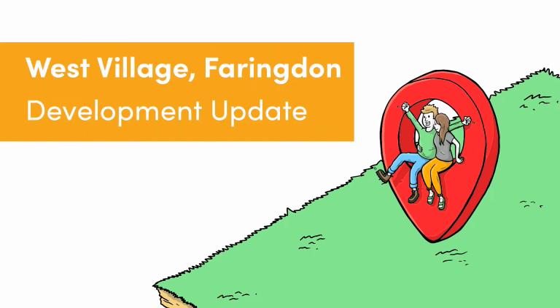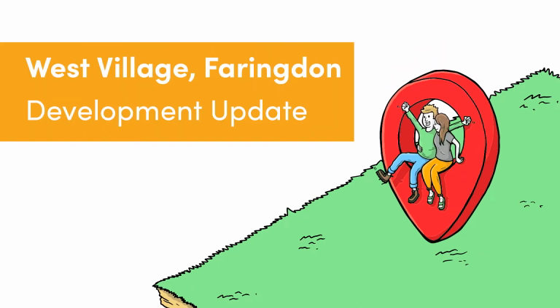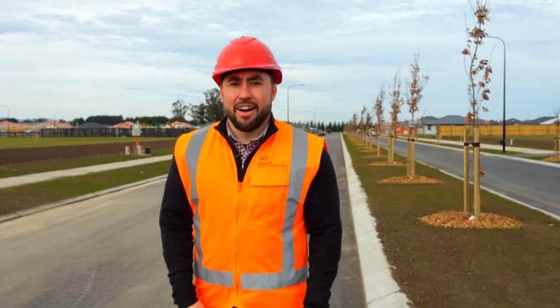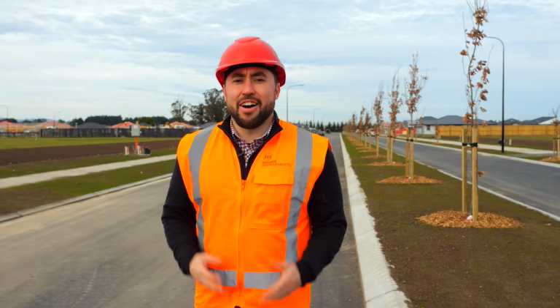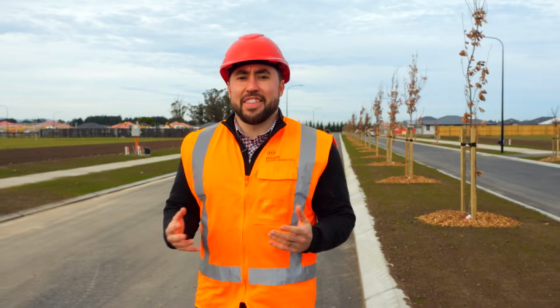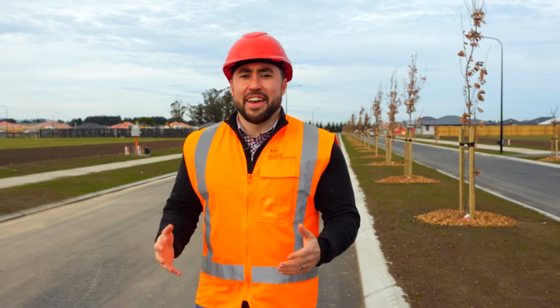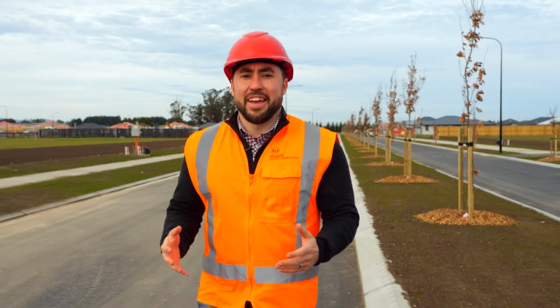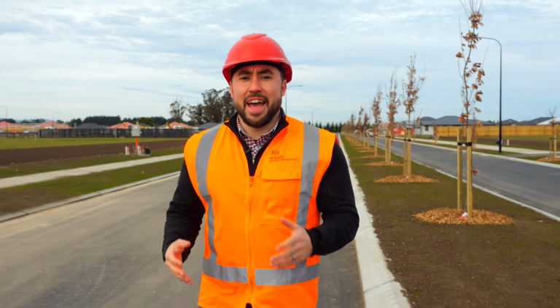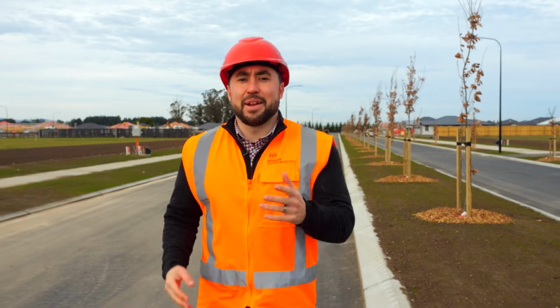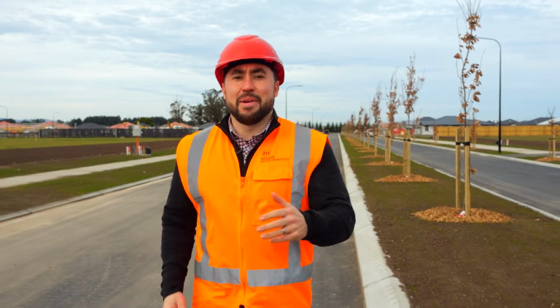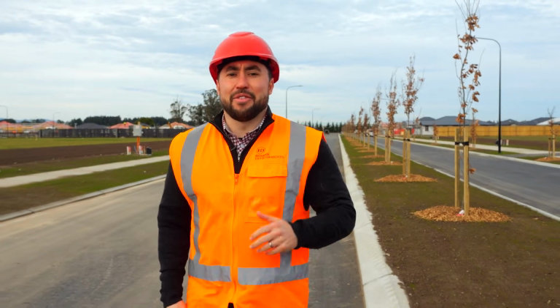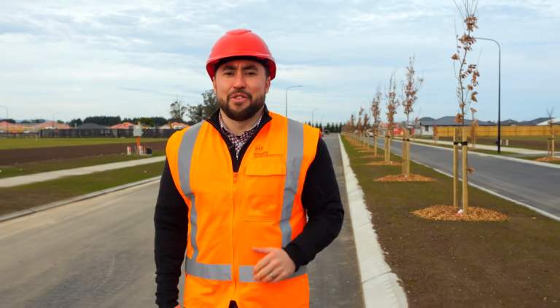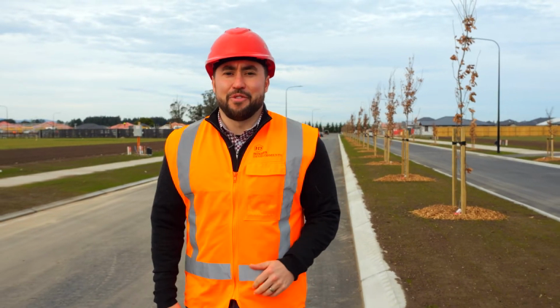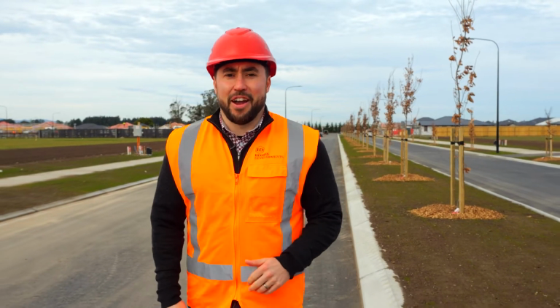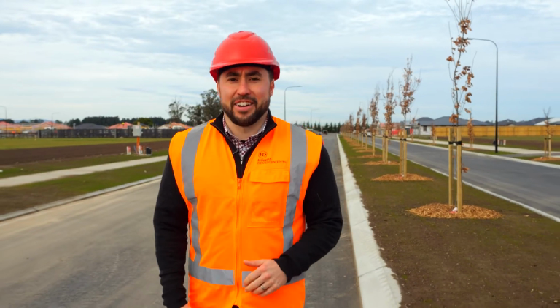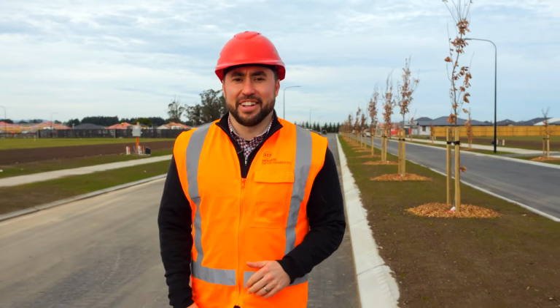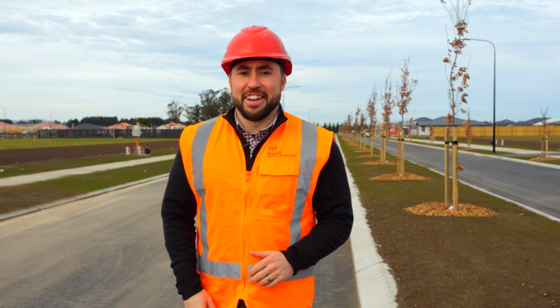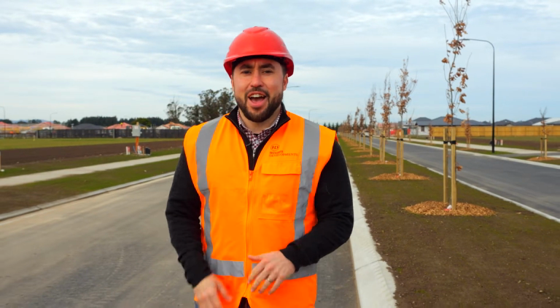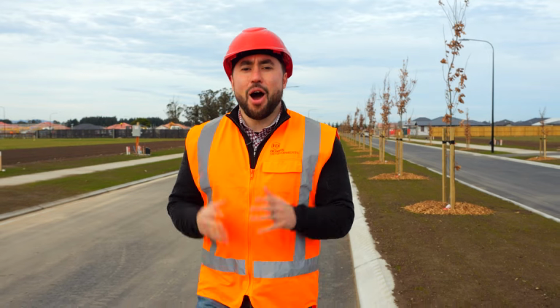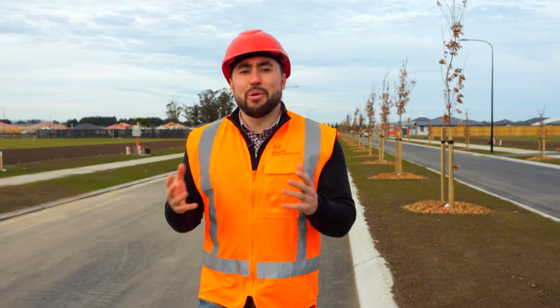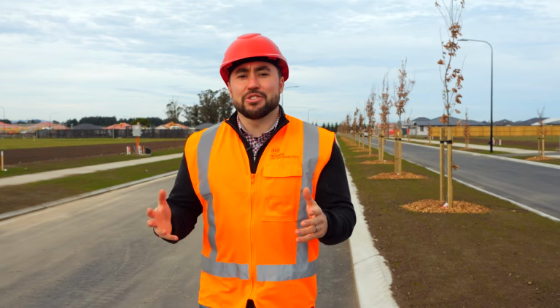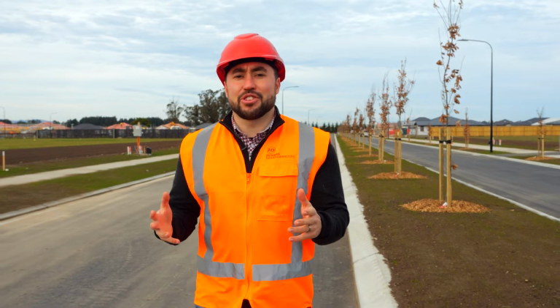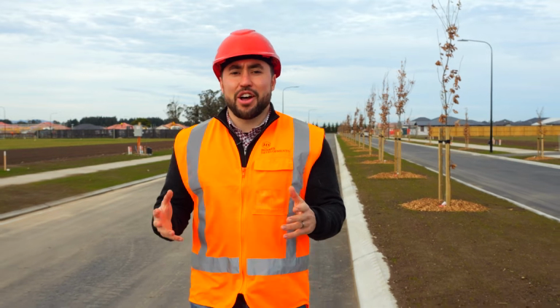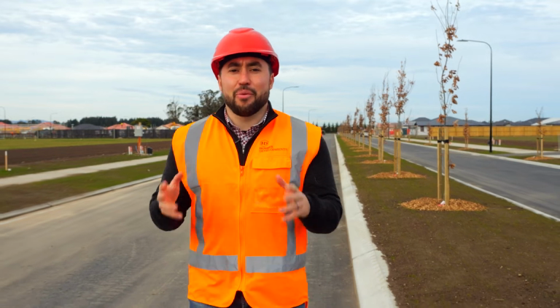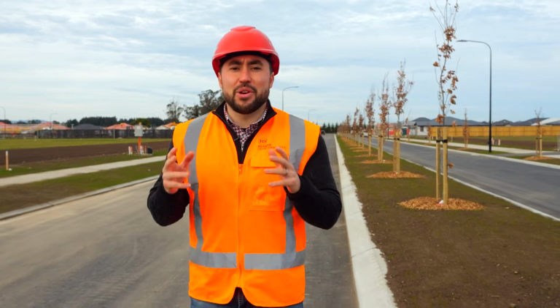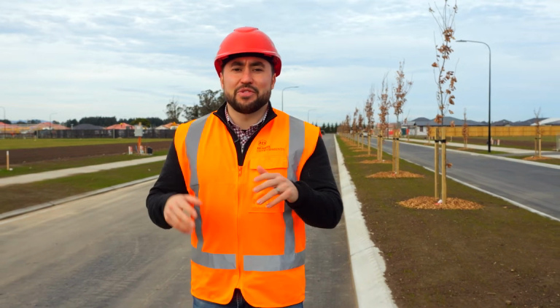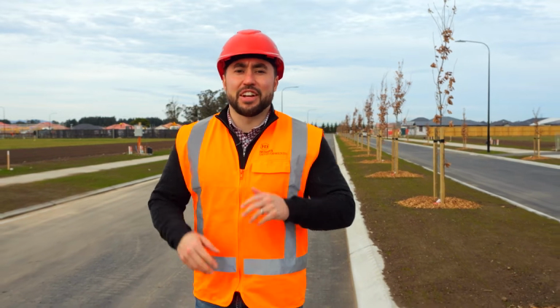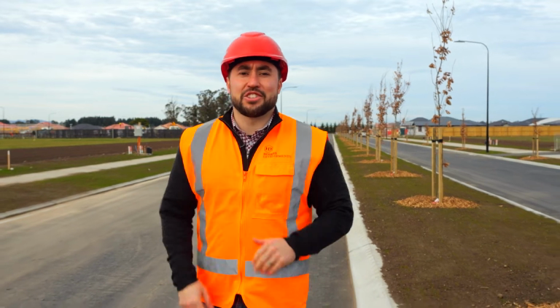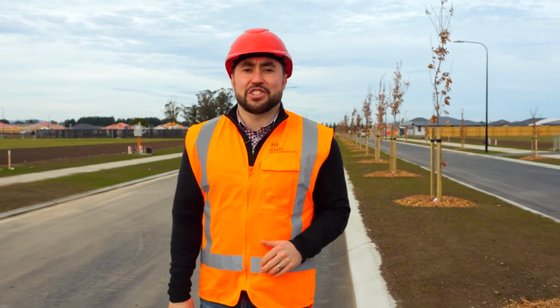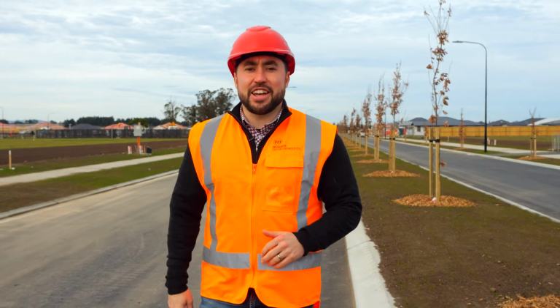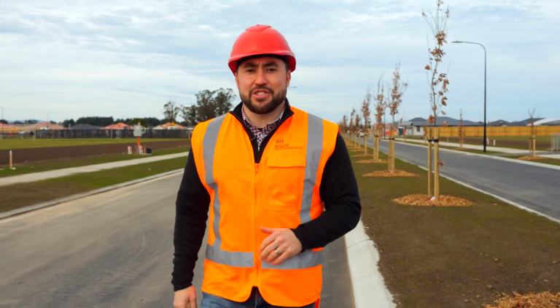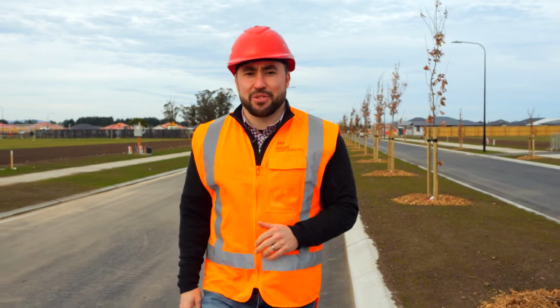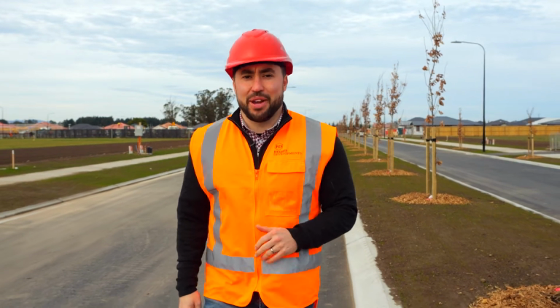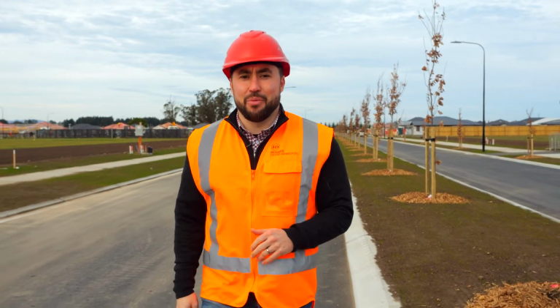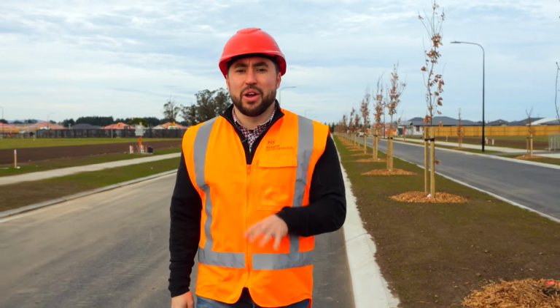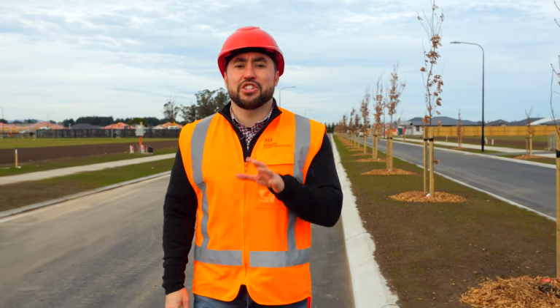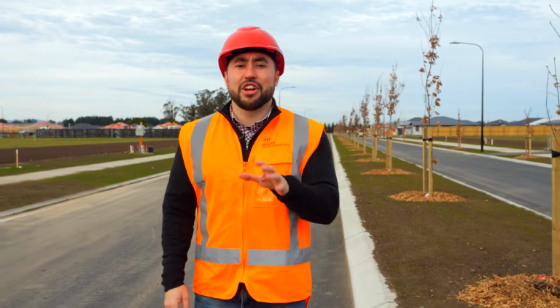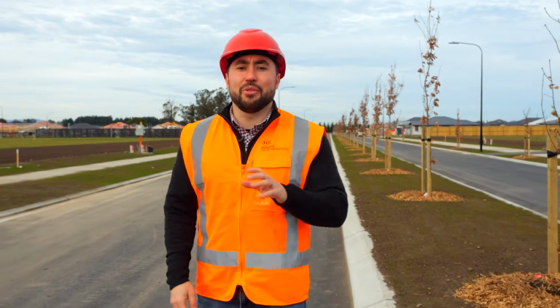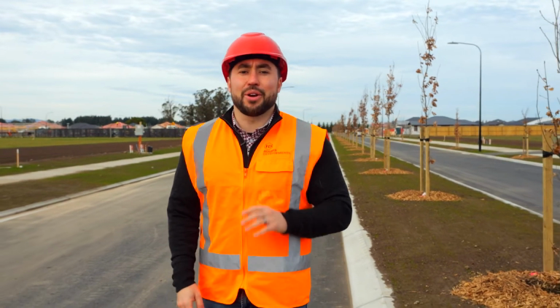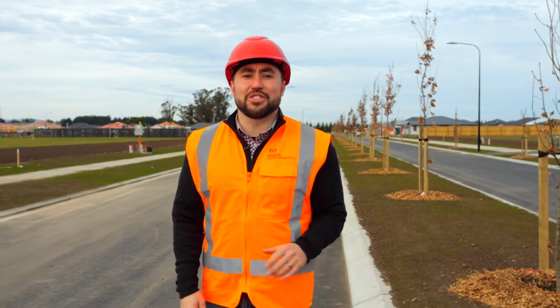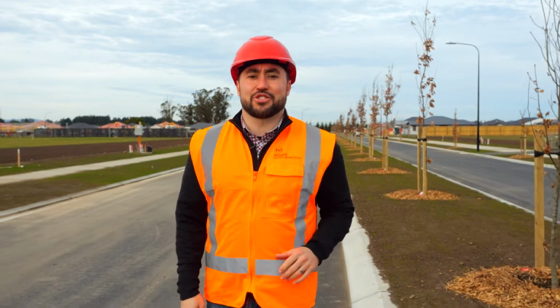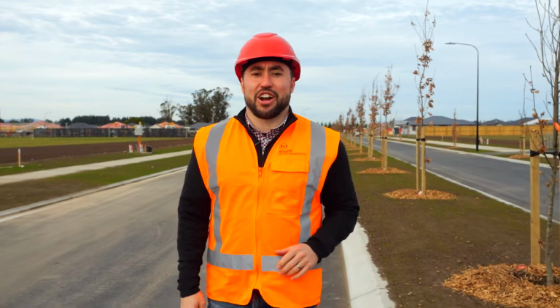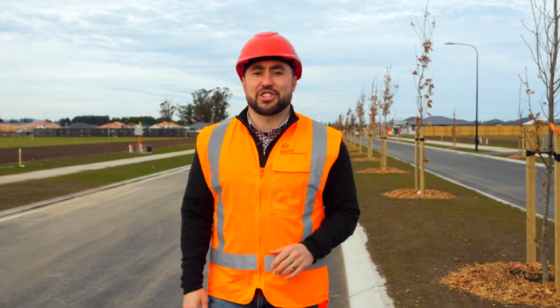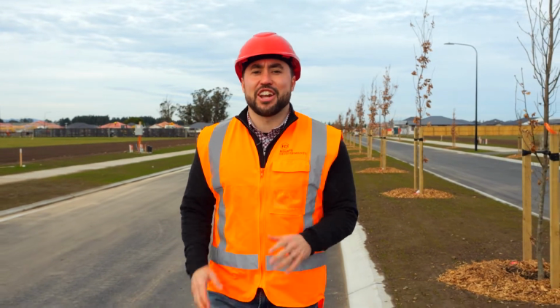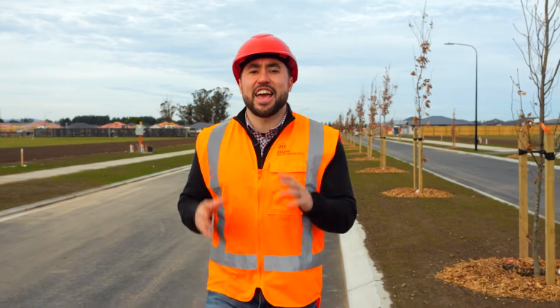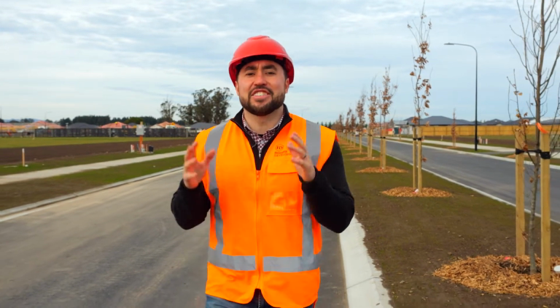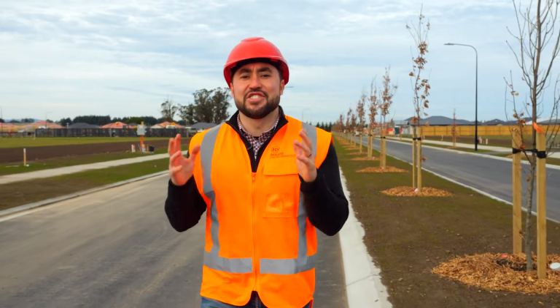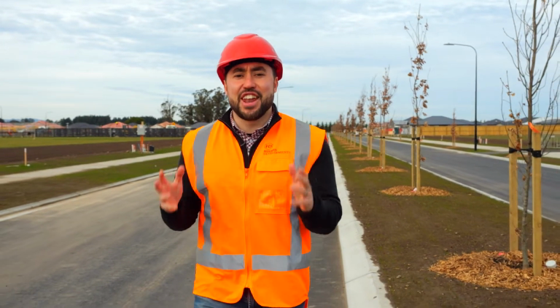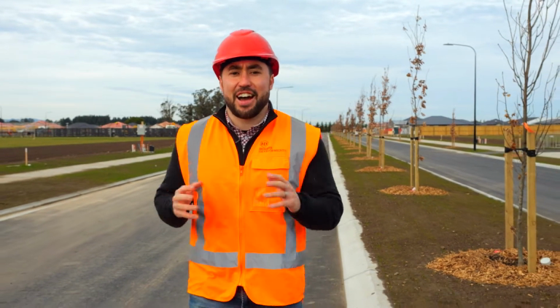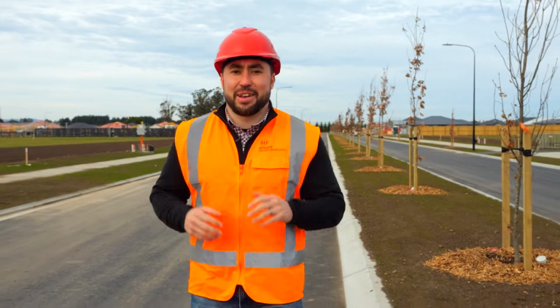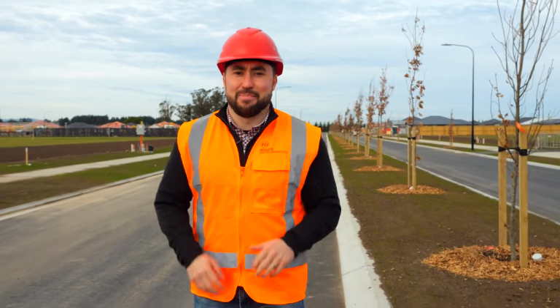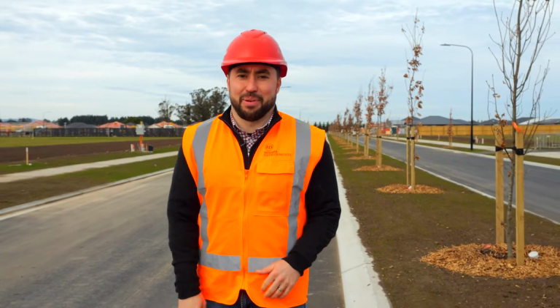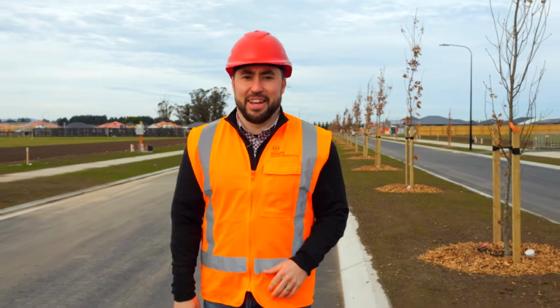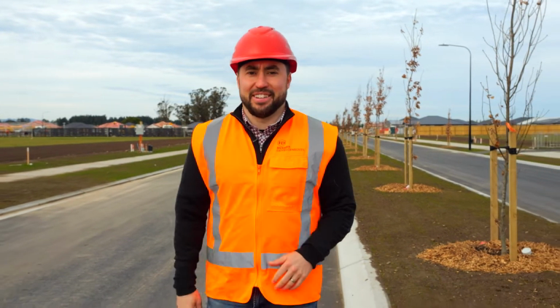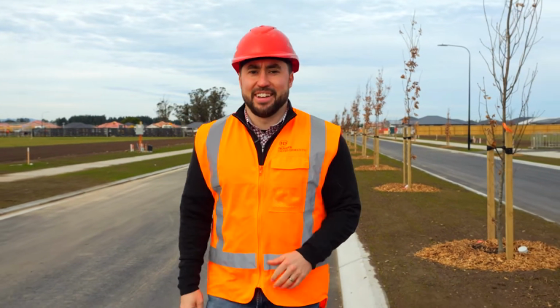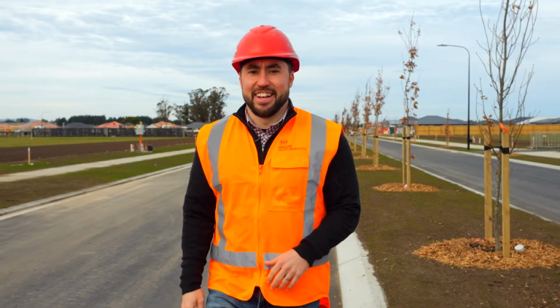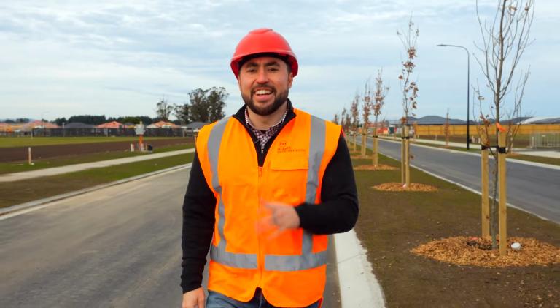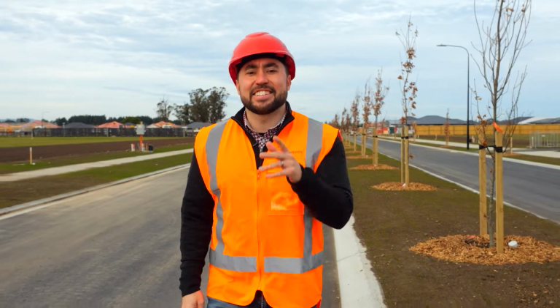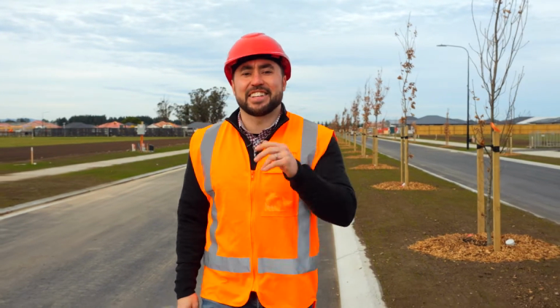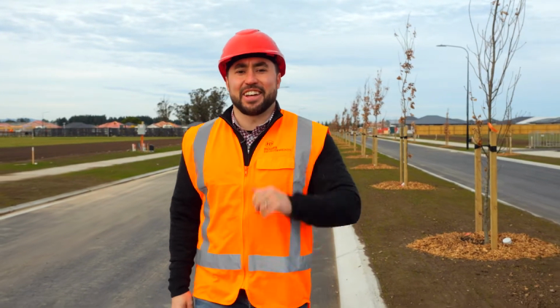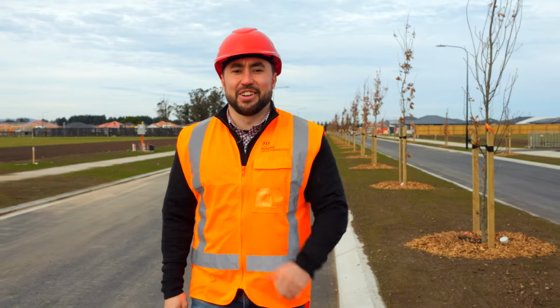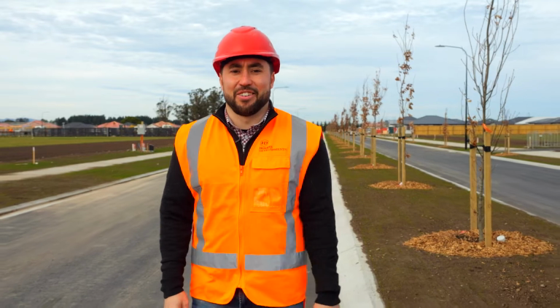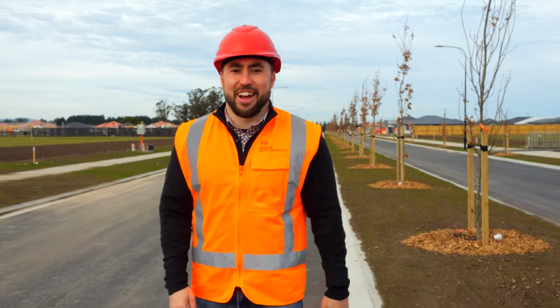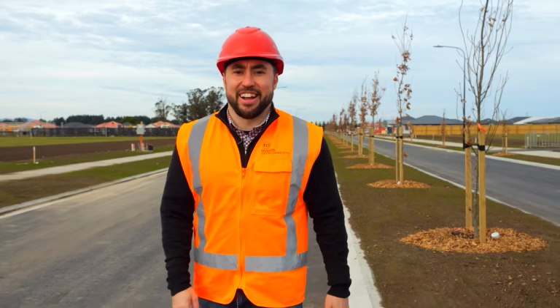Hi there, Adam here from Farringdon. I'm on site at West Village Stage 3 where general construction is now complete. Let's take a look around.